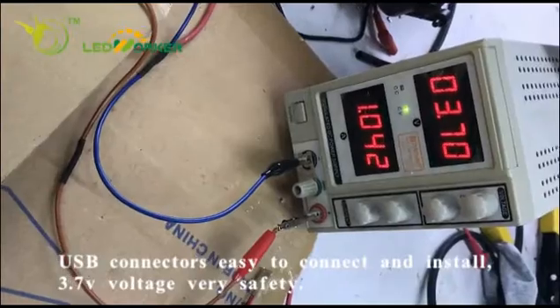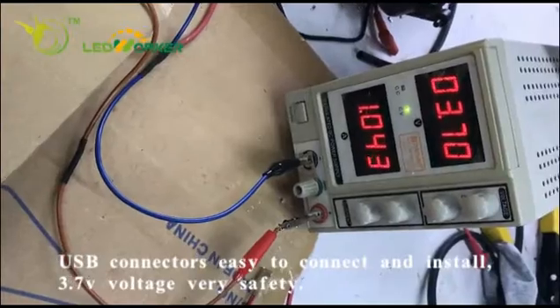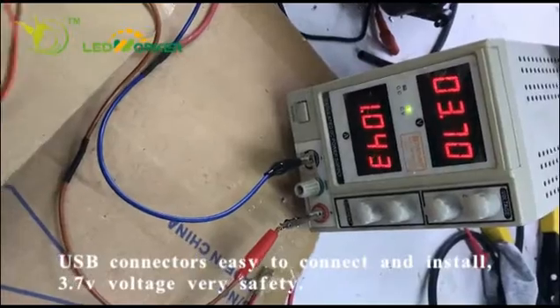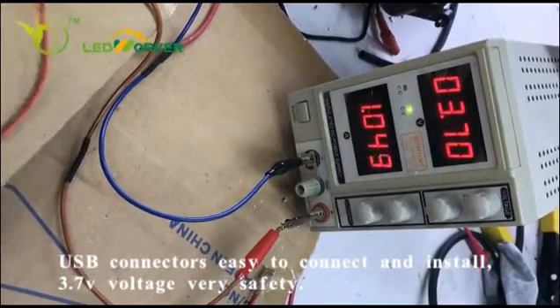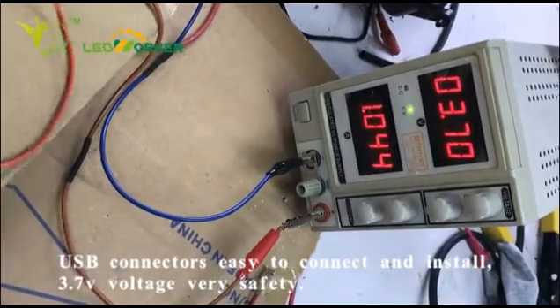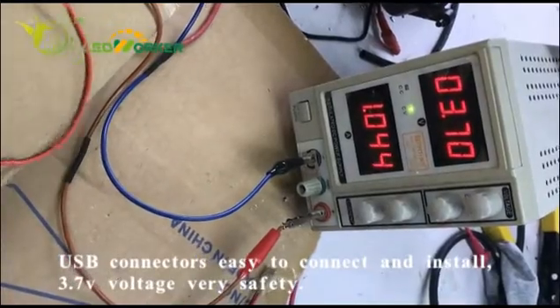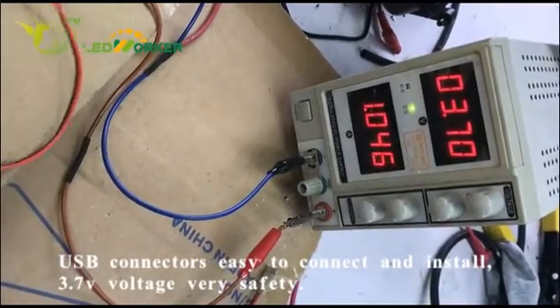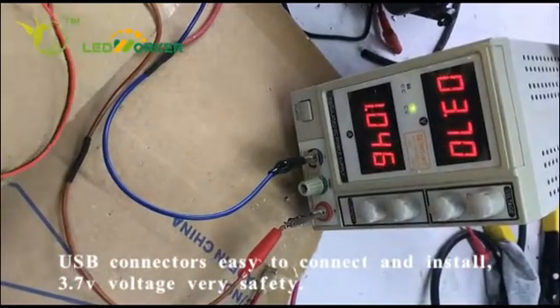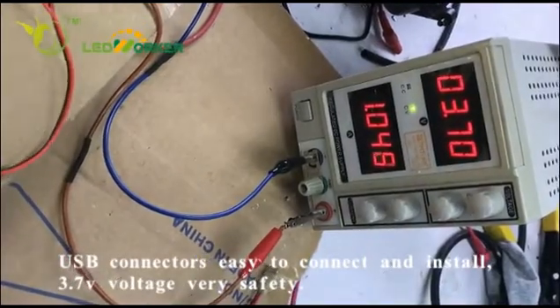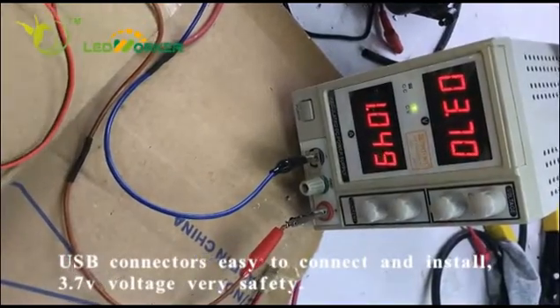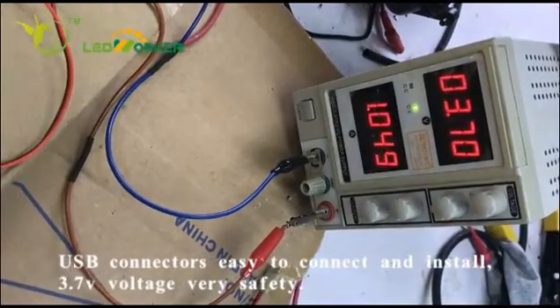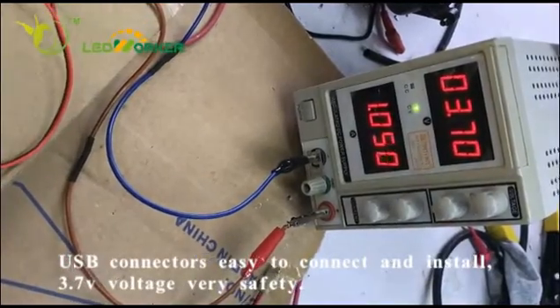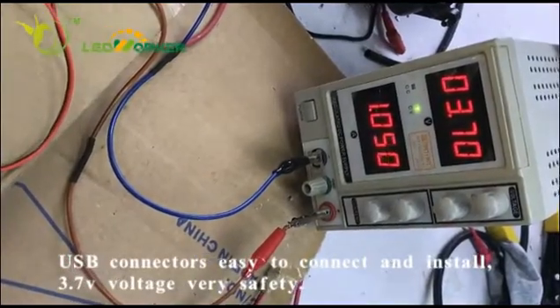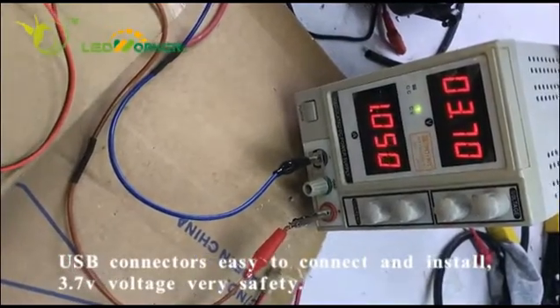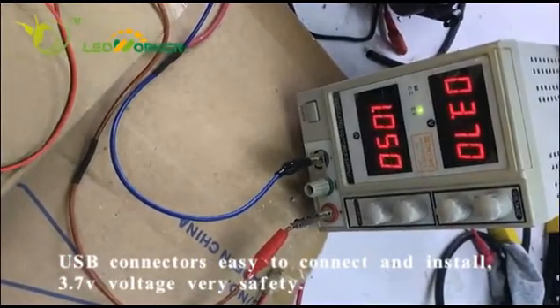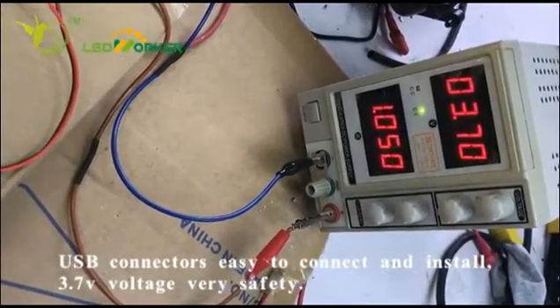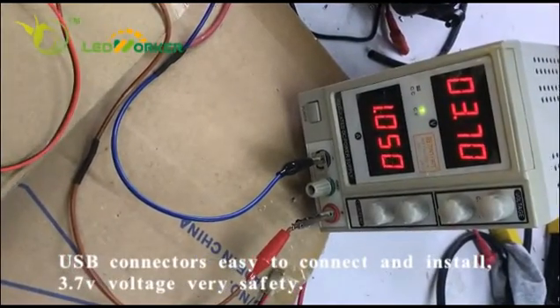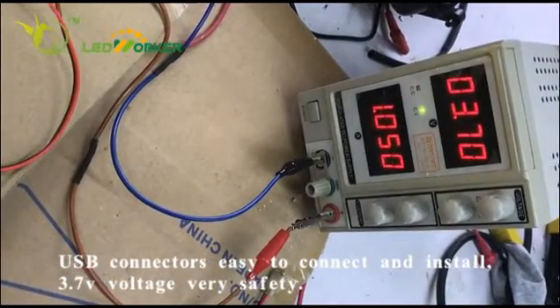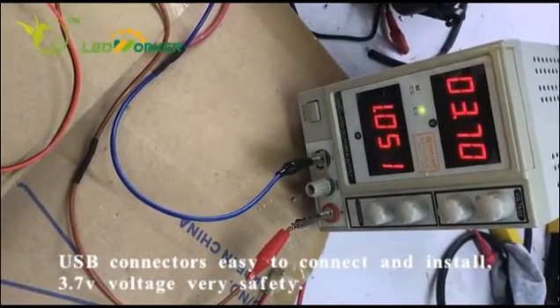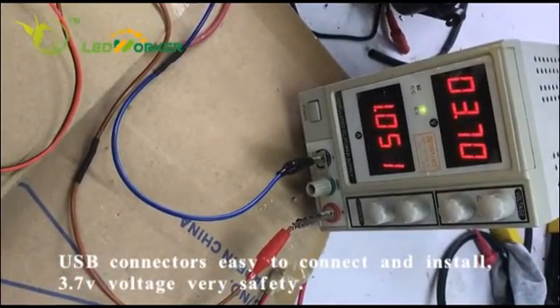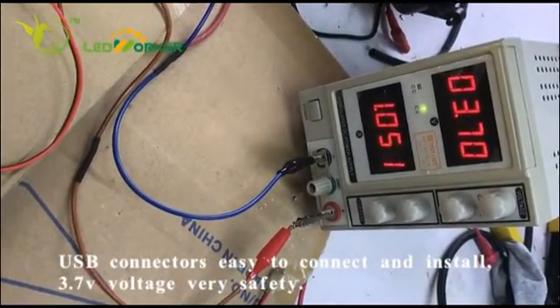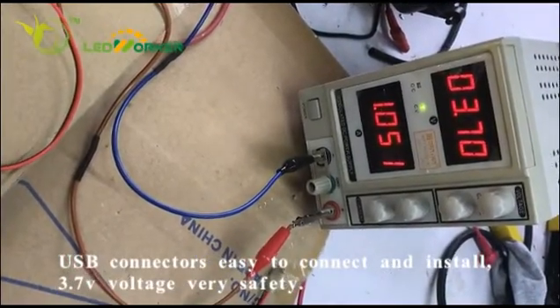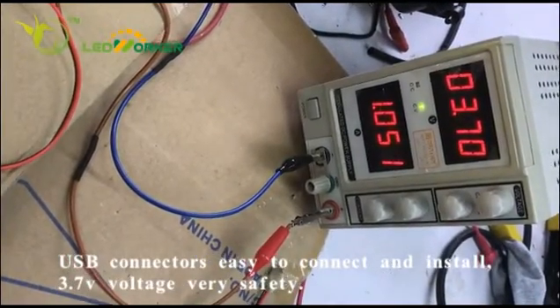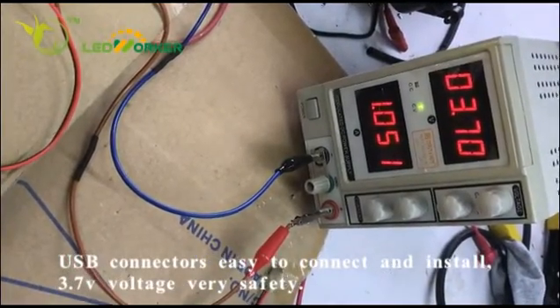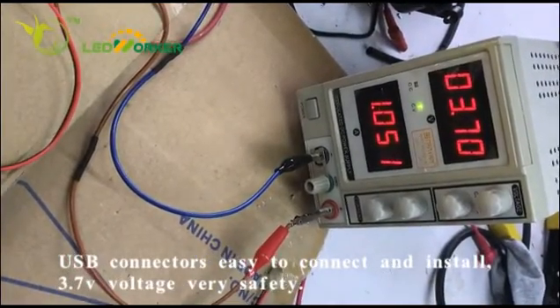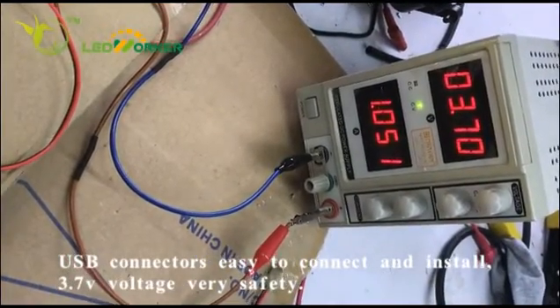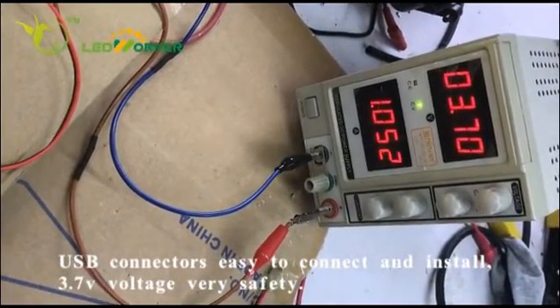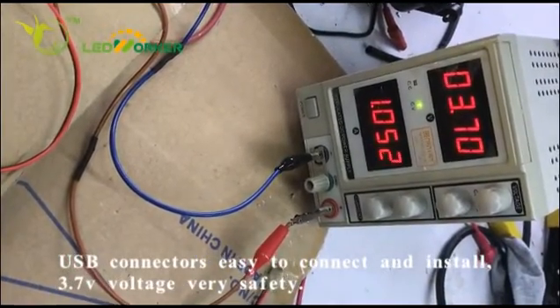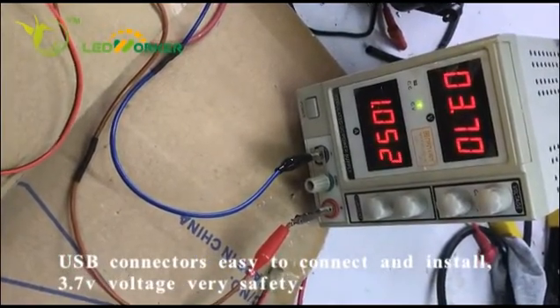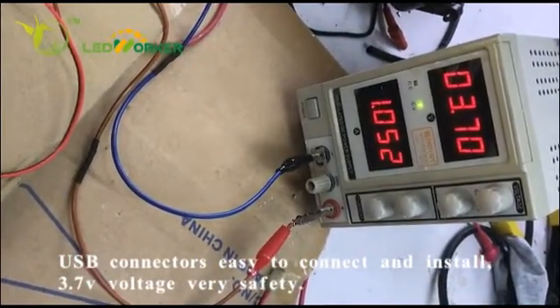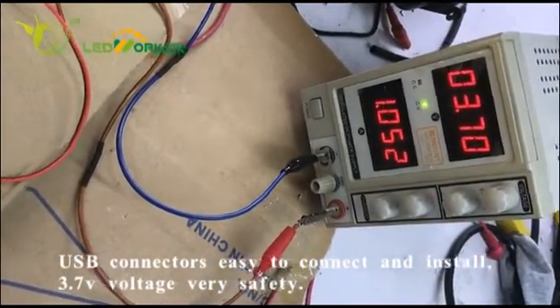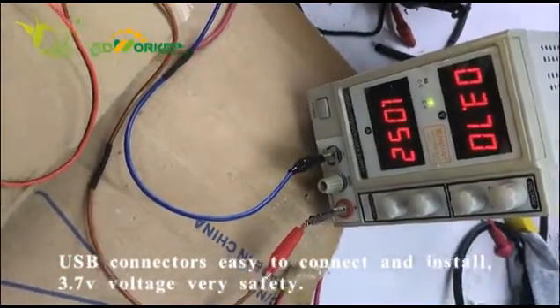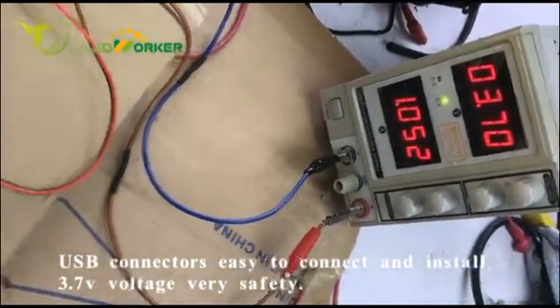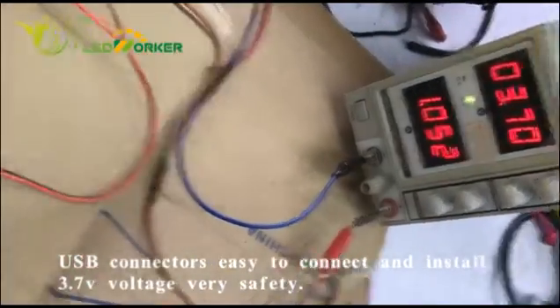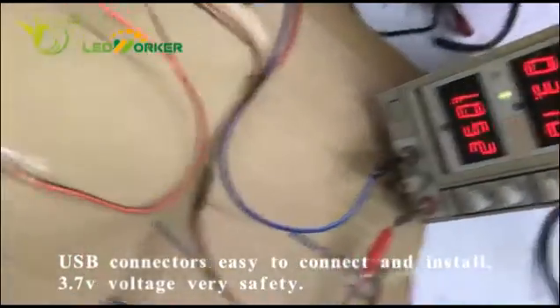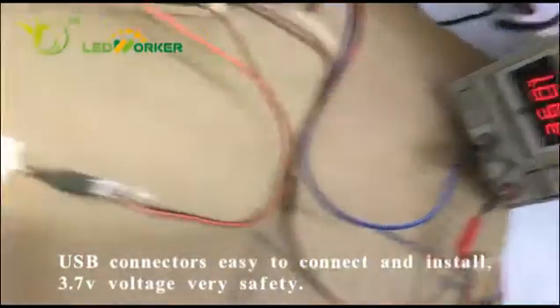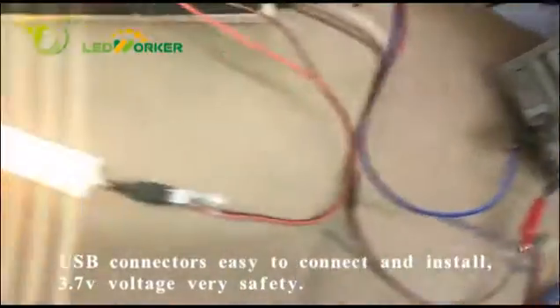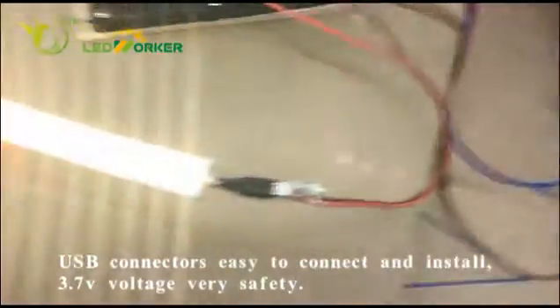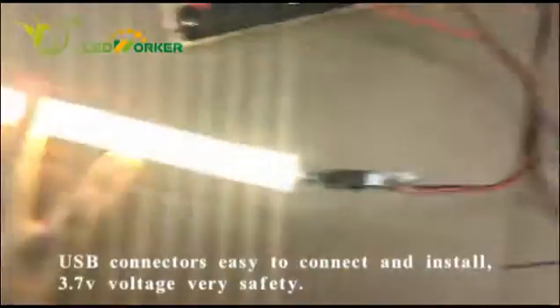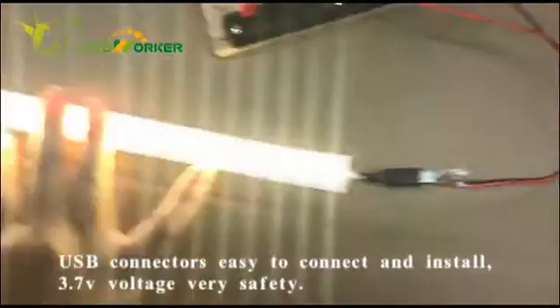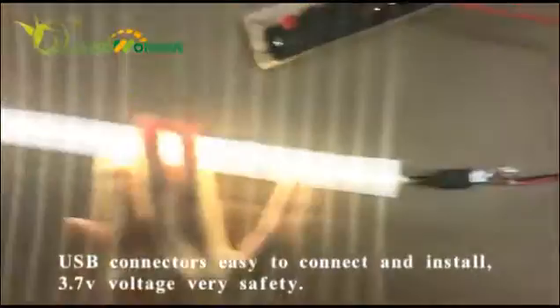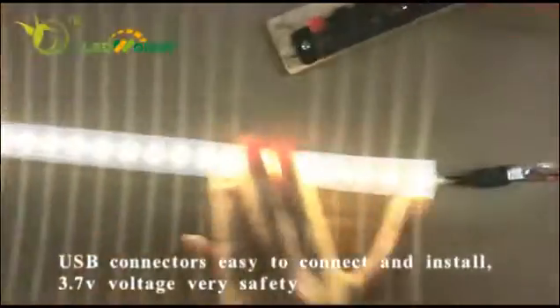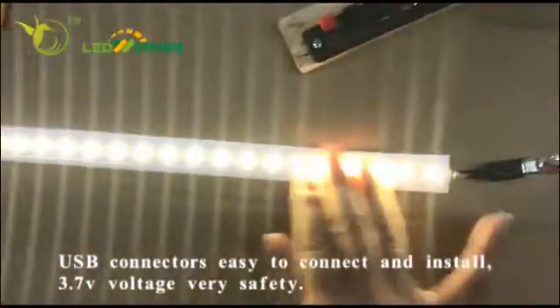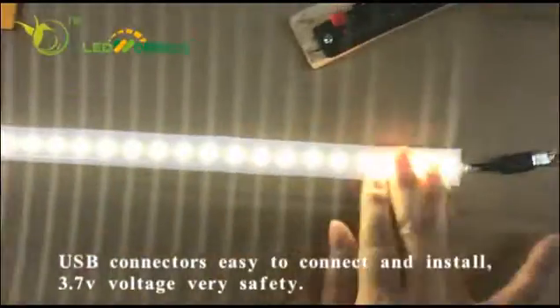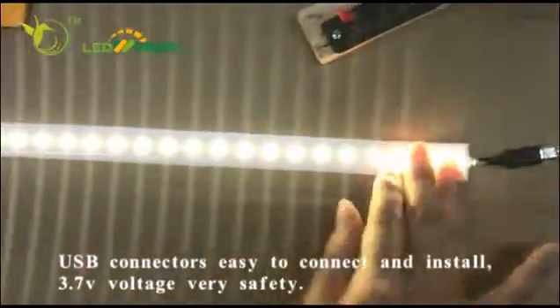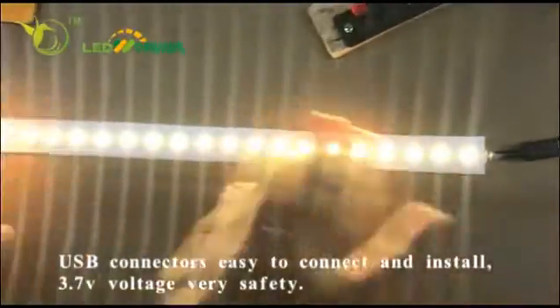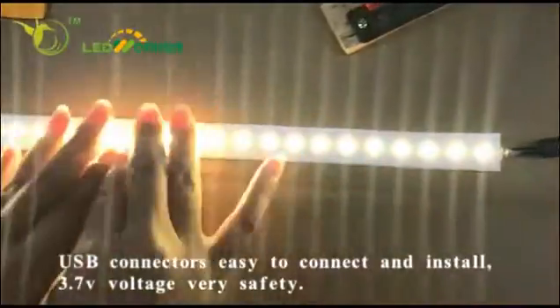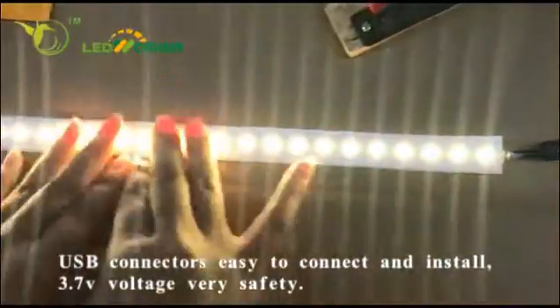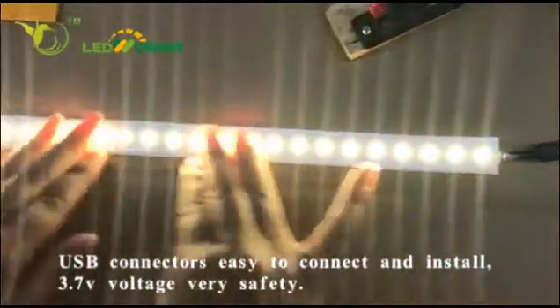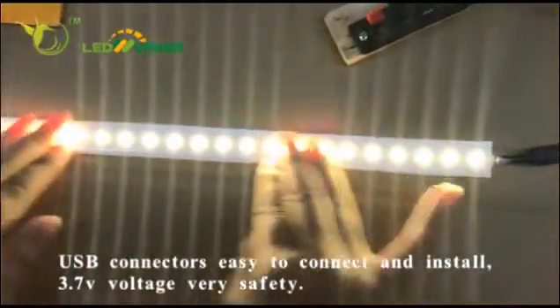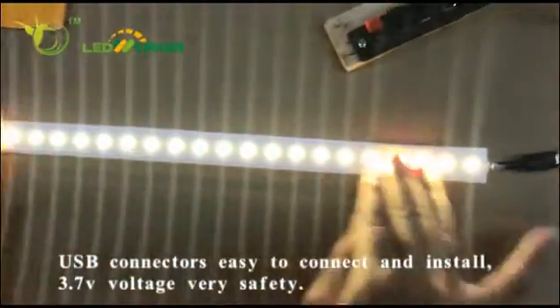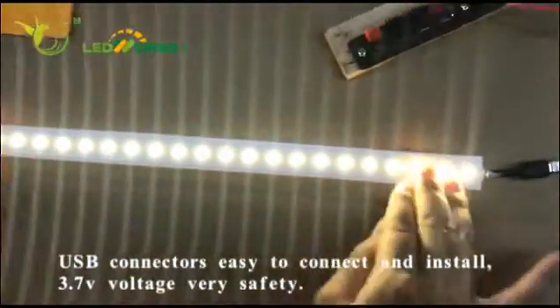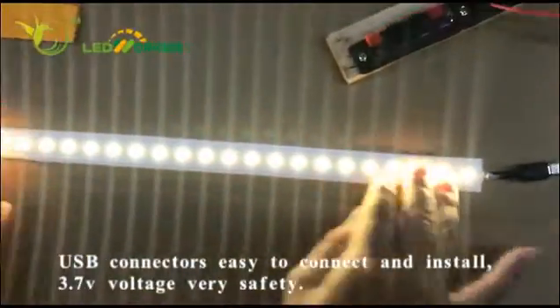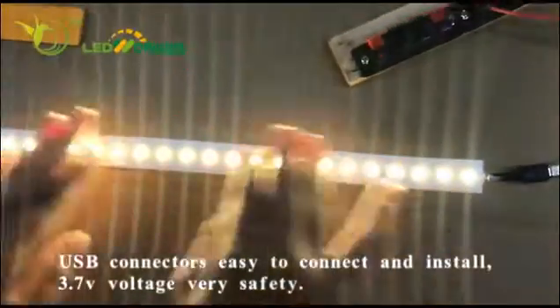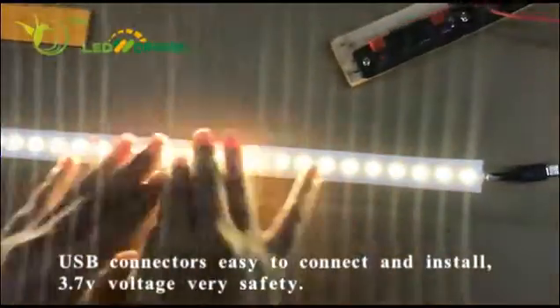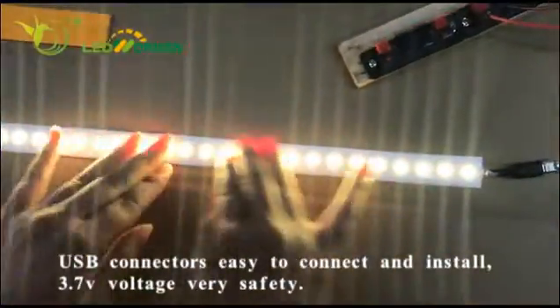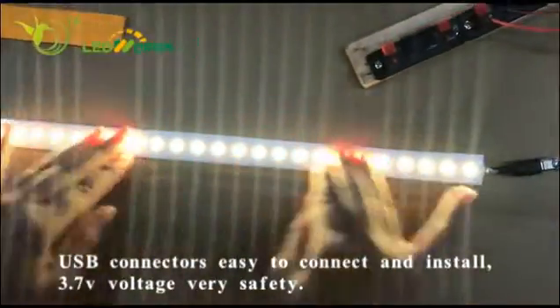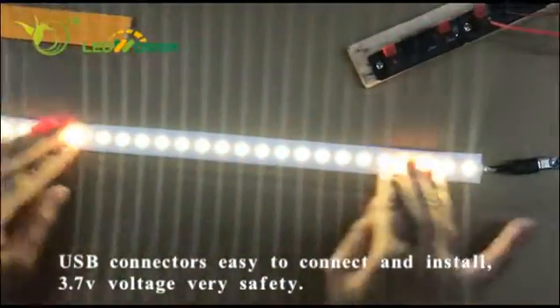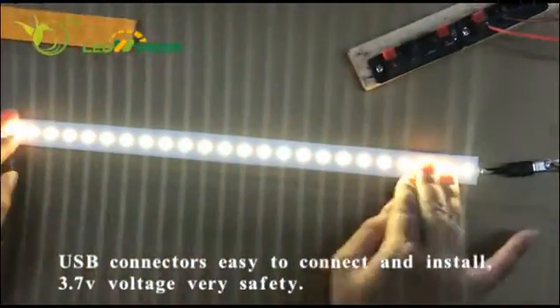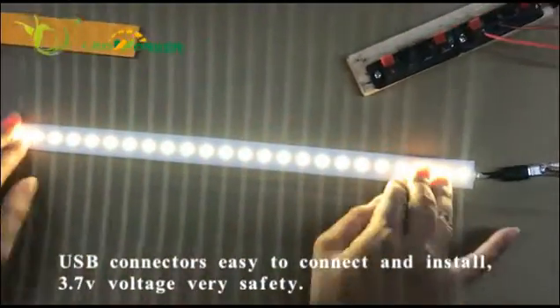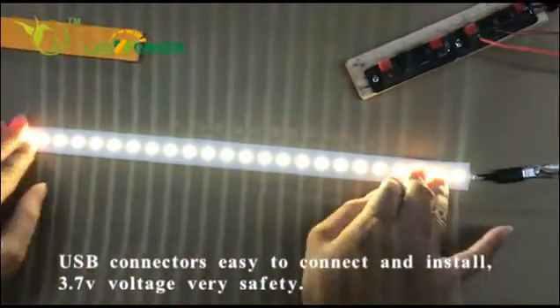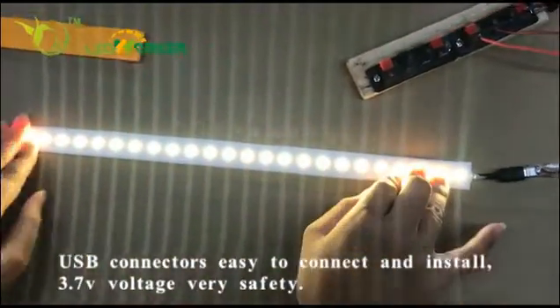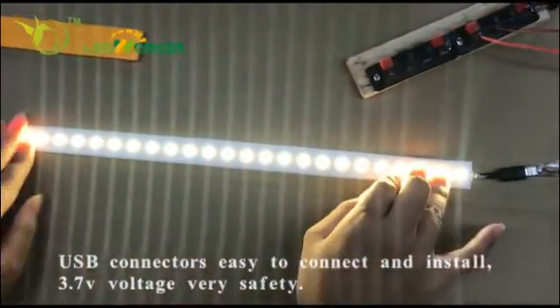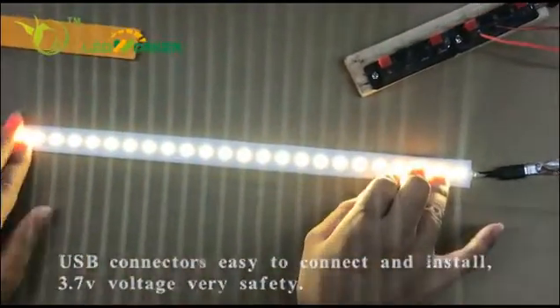This trigger light is about 3.45 voltages. This is very safe to charge anywhere — it is okay.